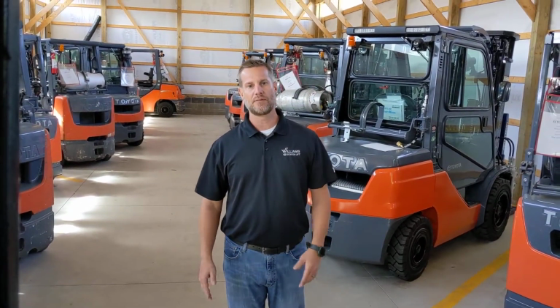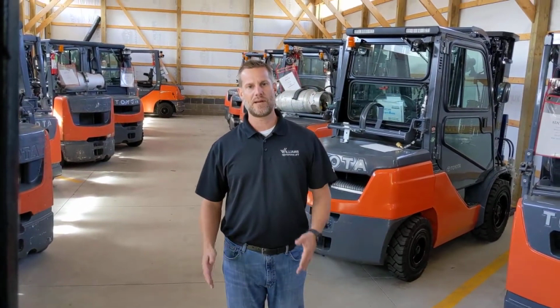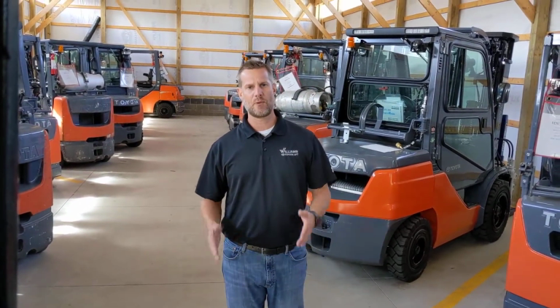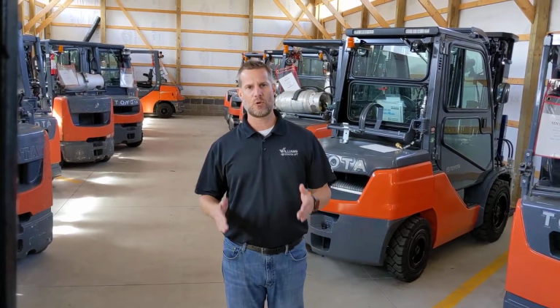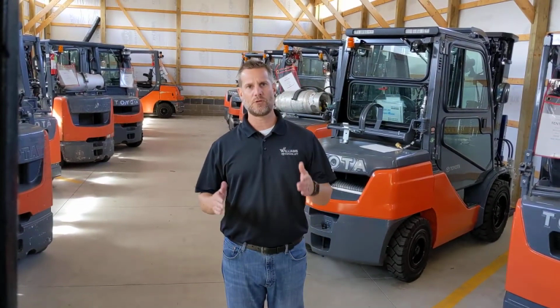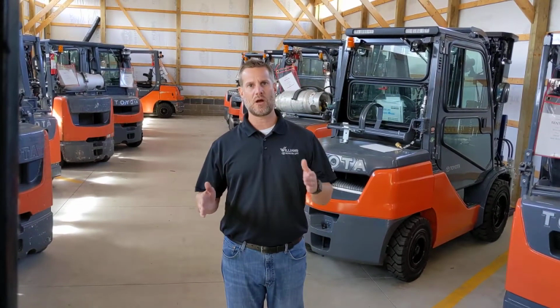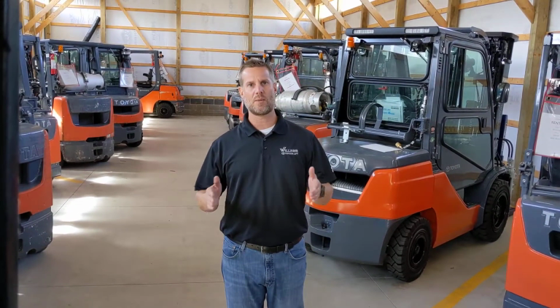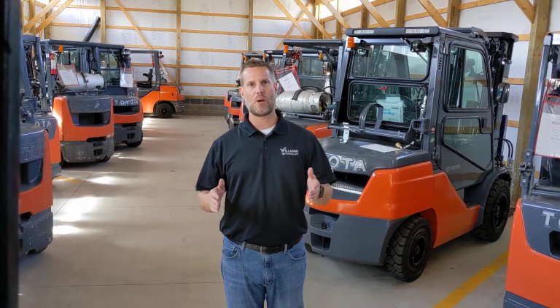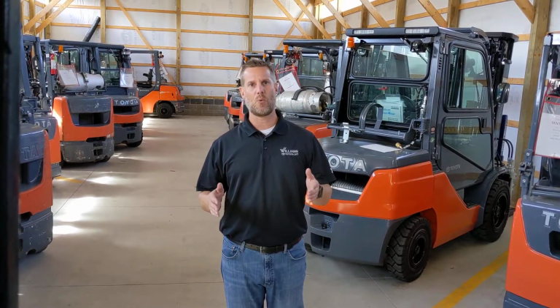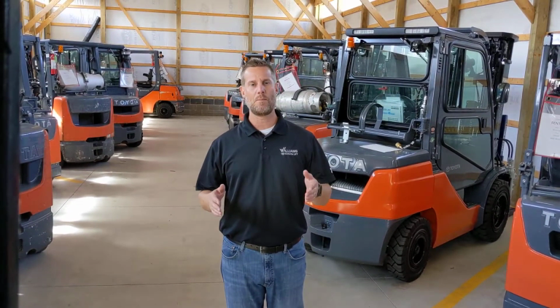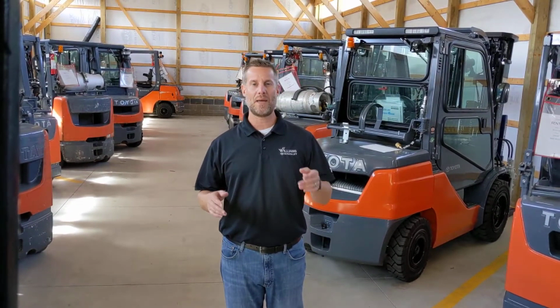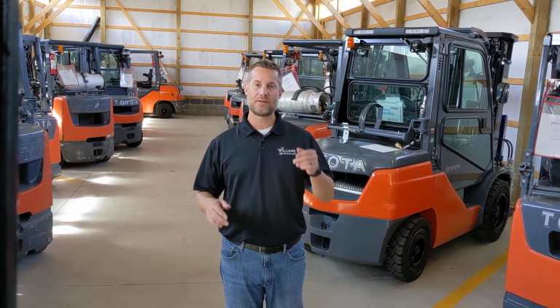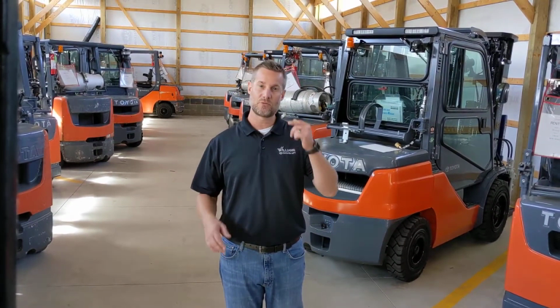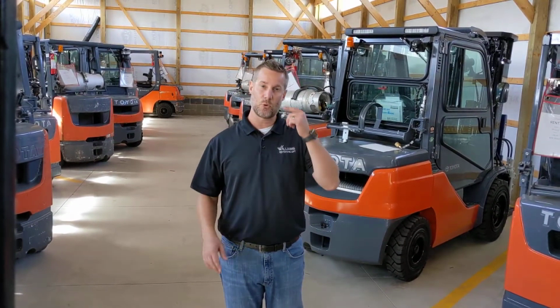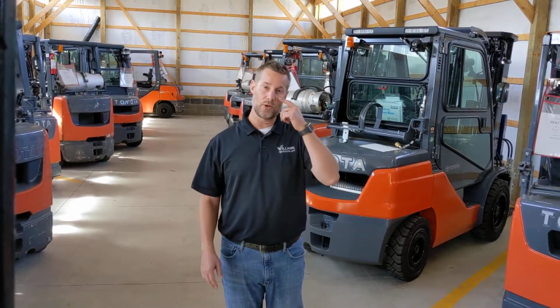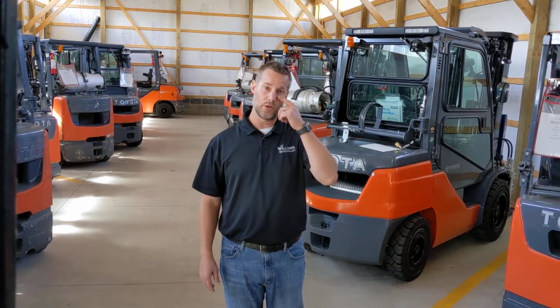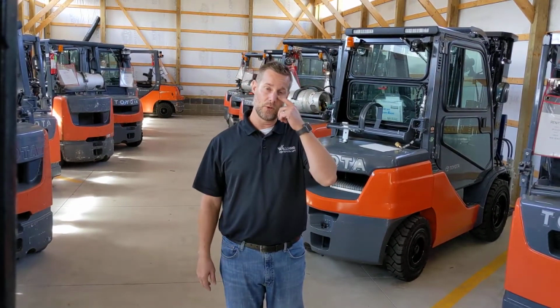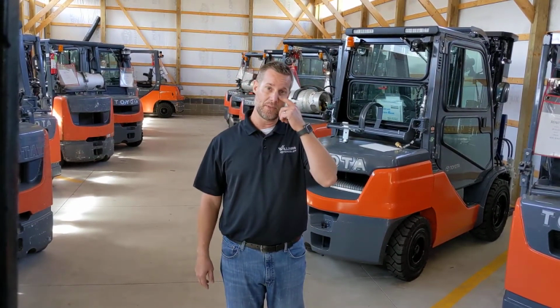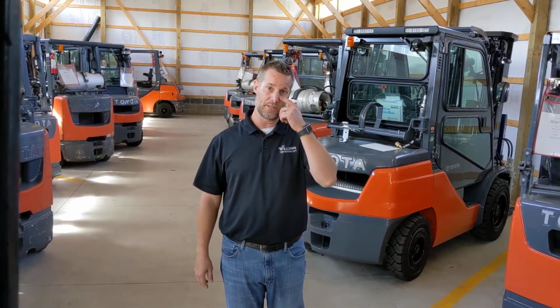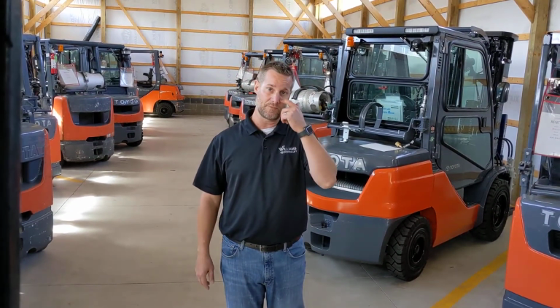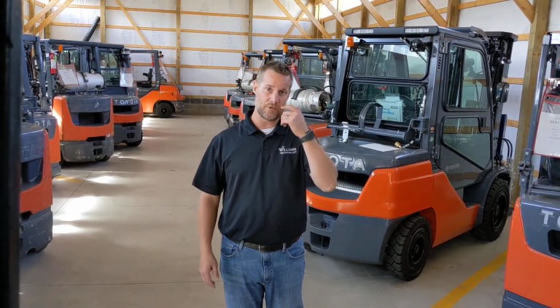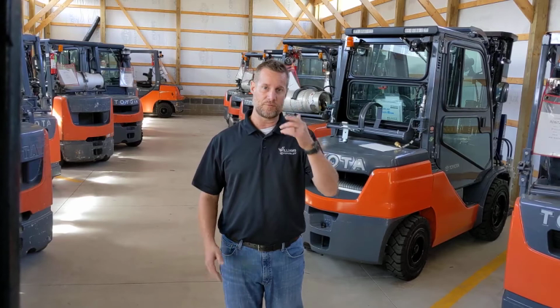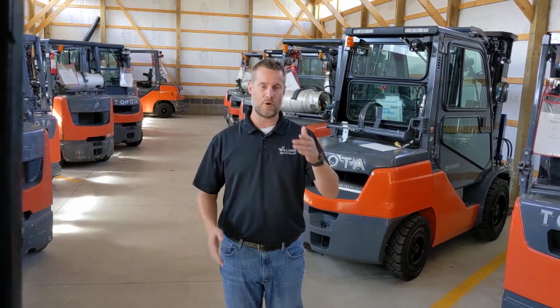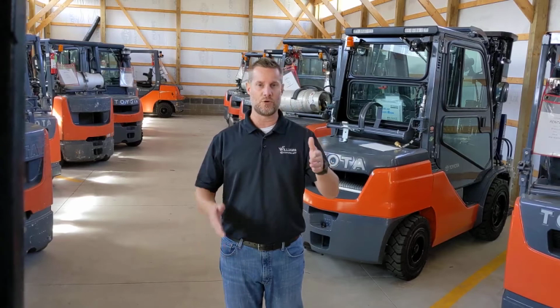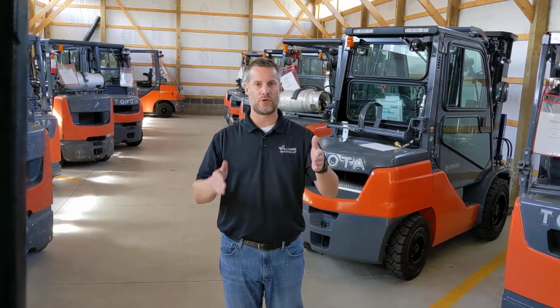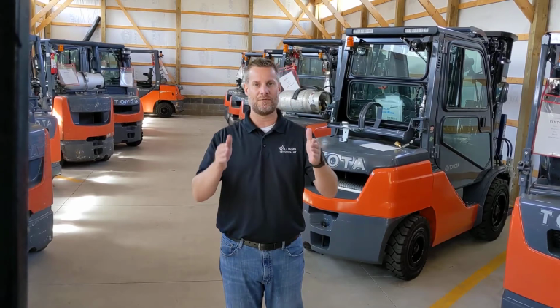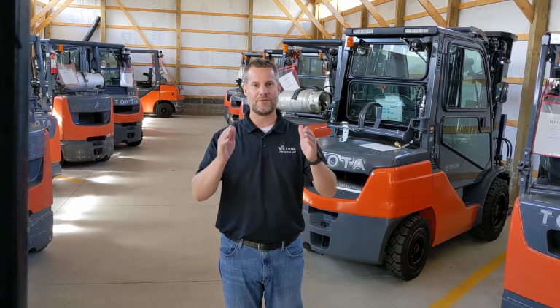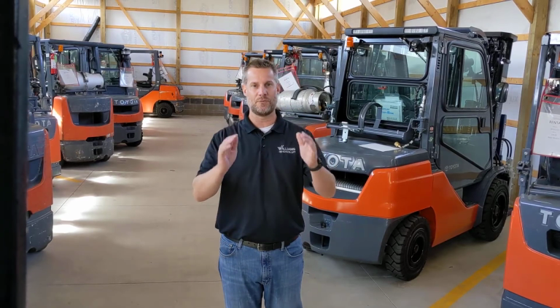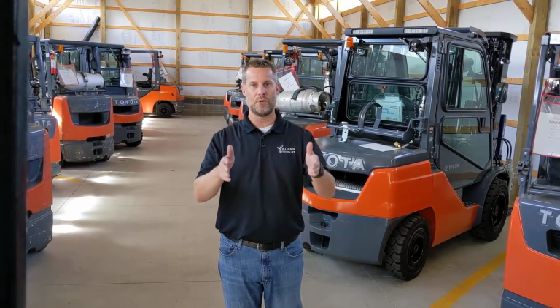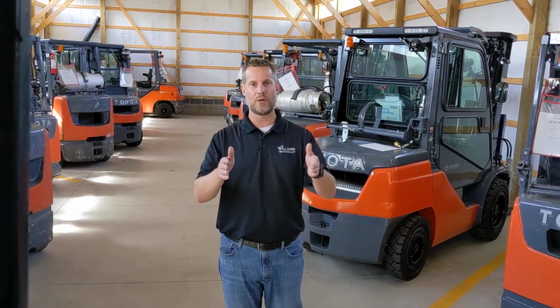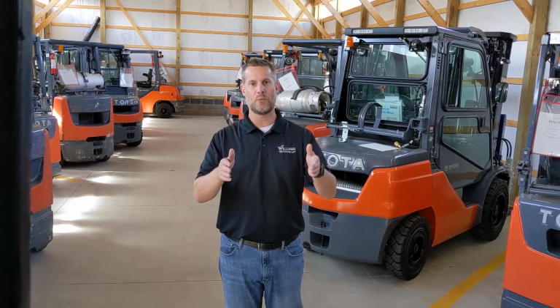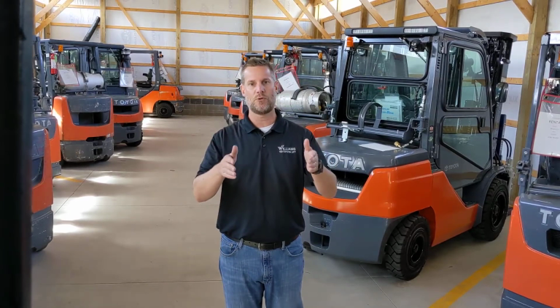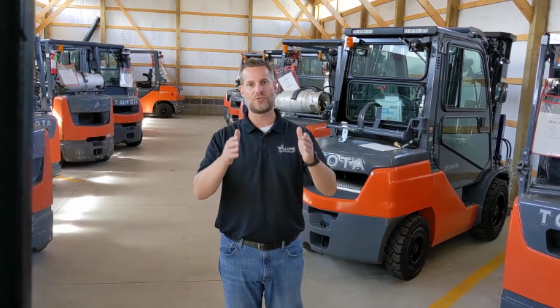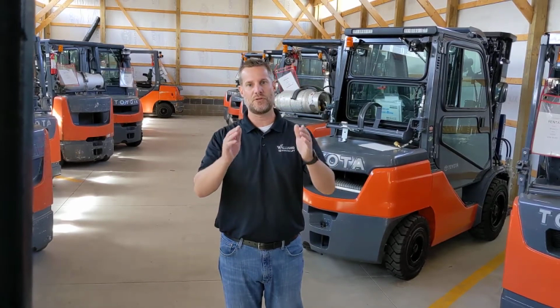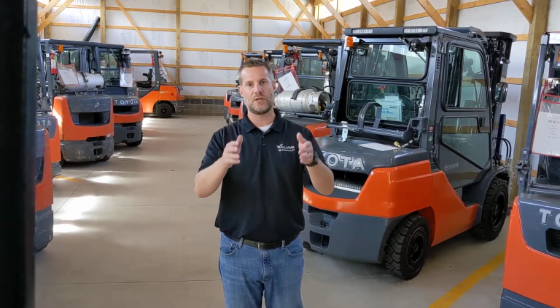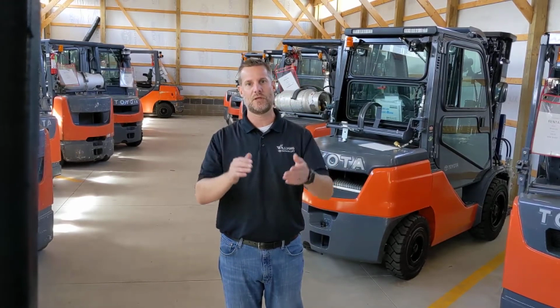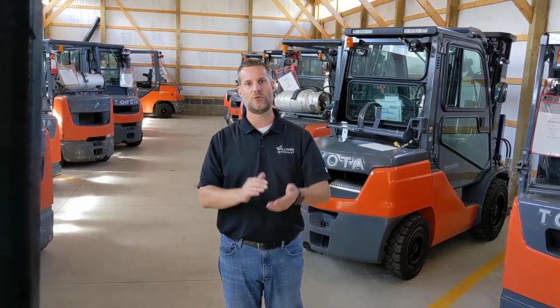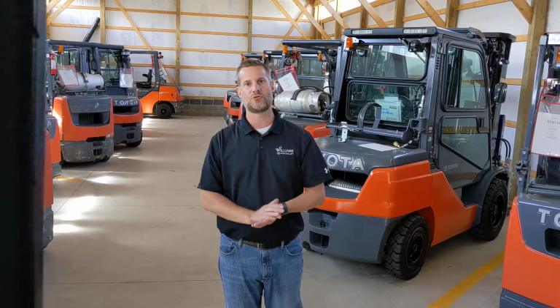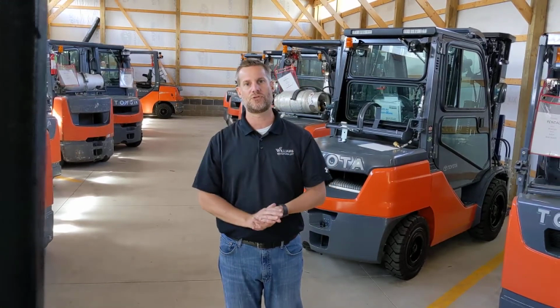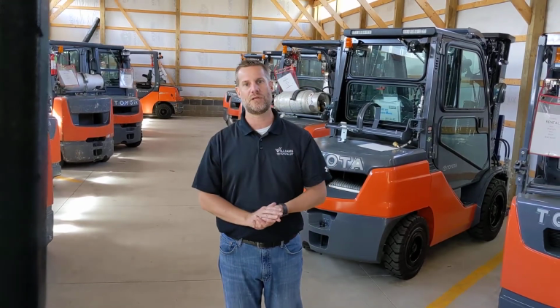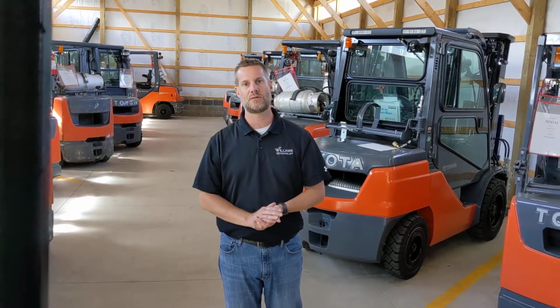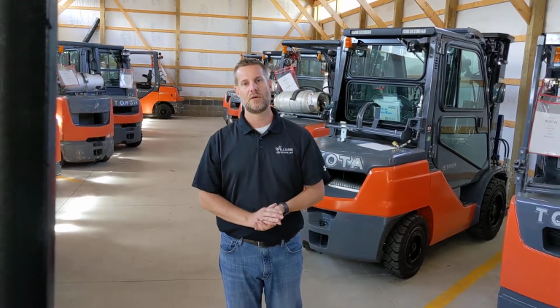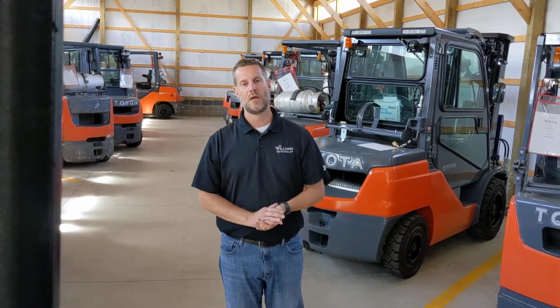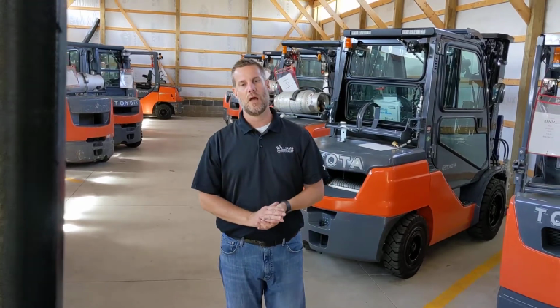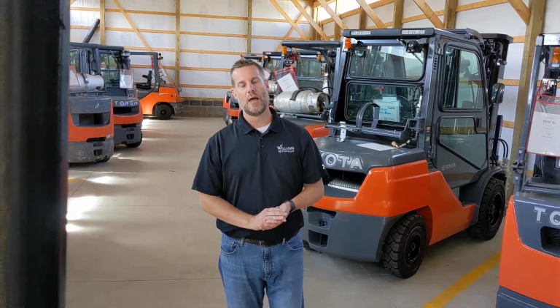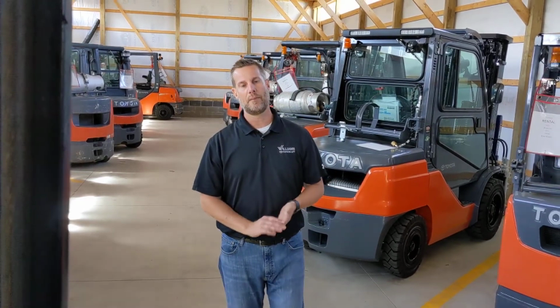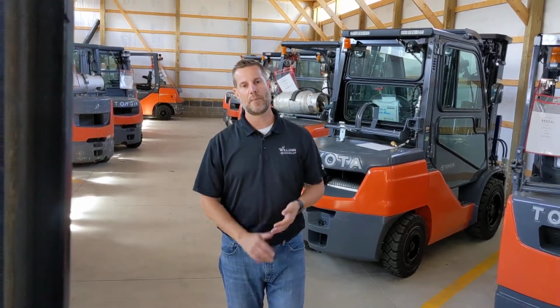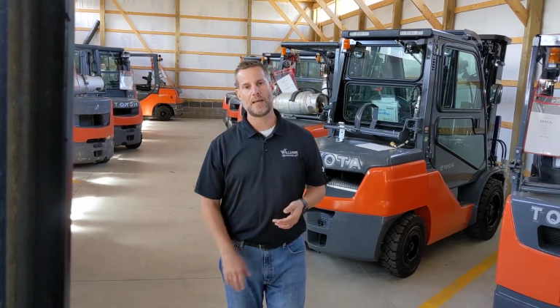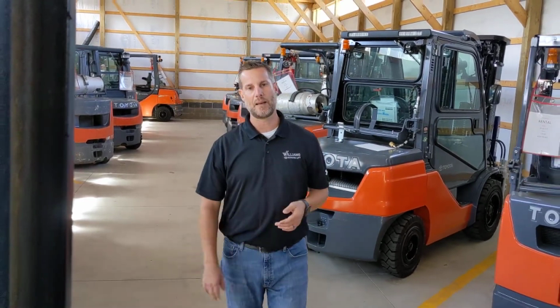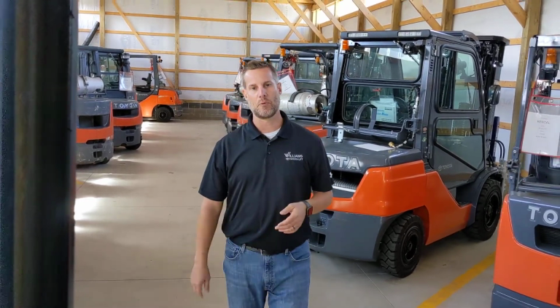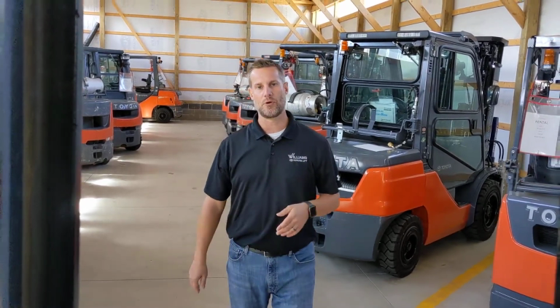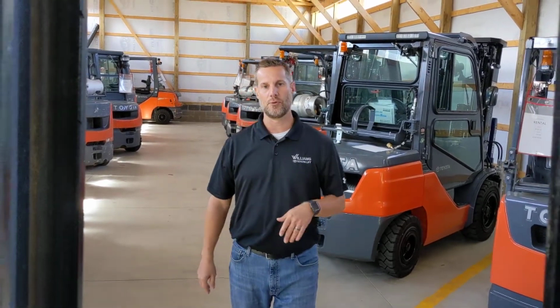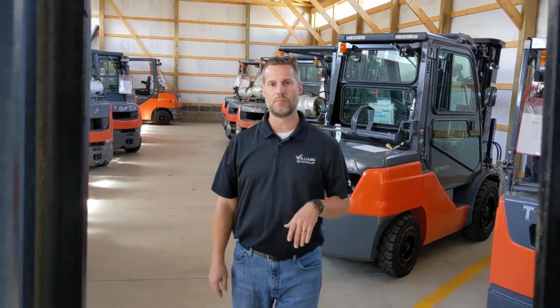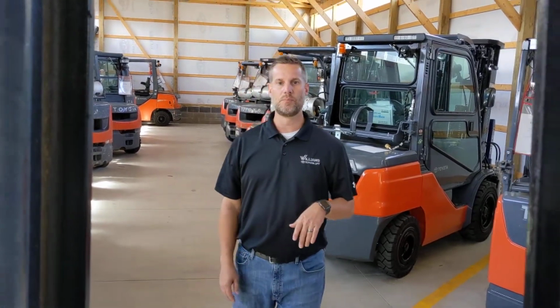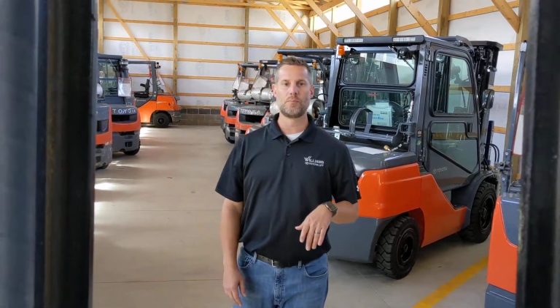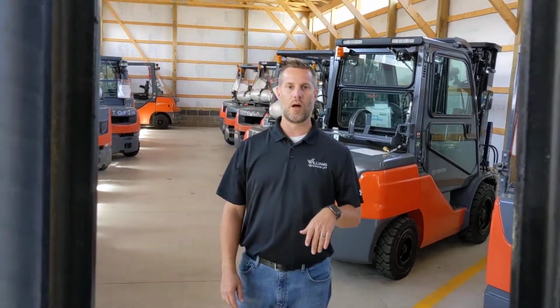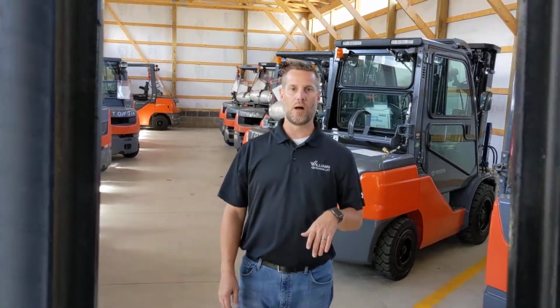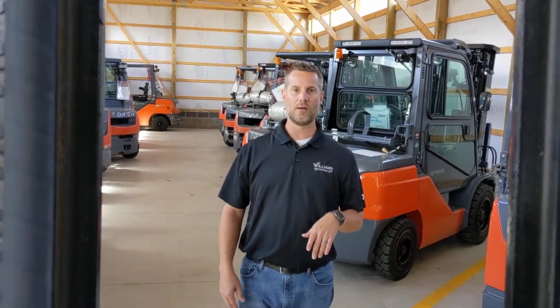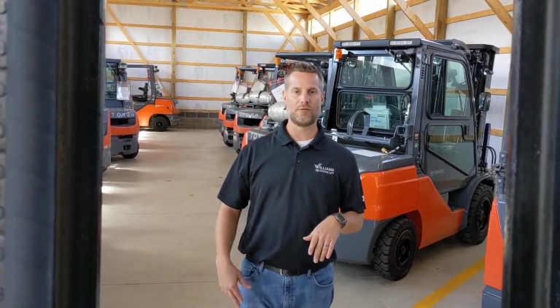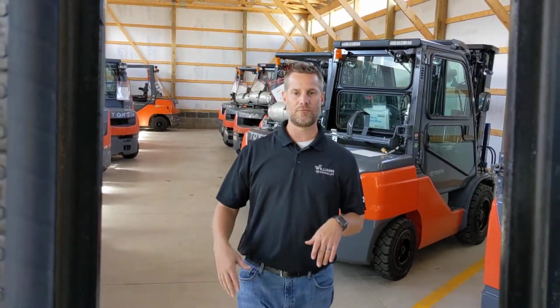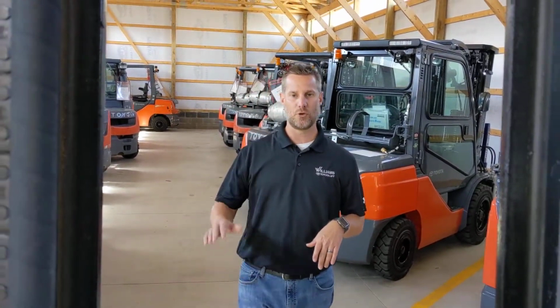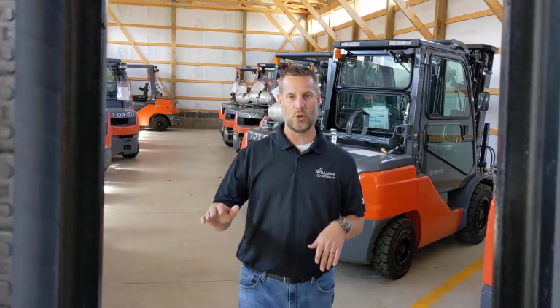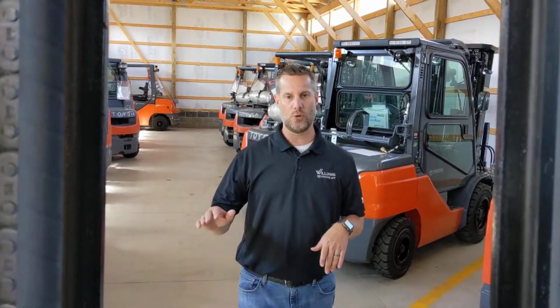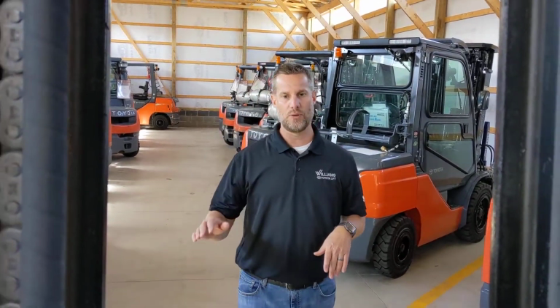Today we're going to talk about what makes Toyota a little bit different as far as our visibility when you're sitting in your seat and being able to lift your load.